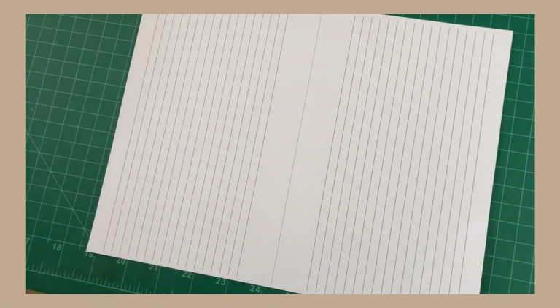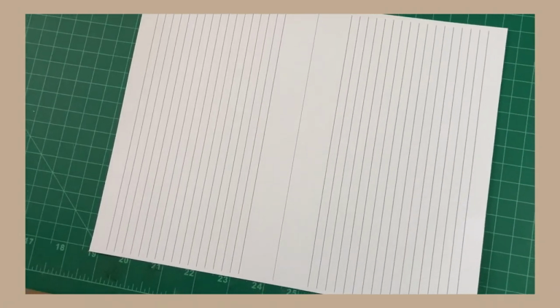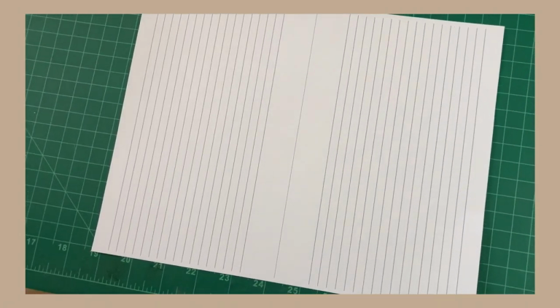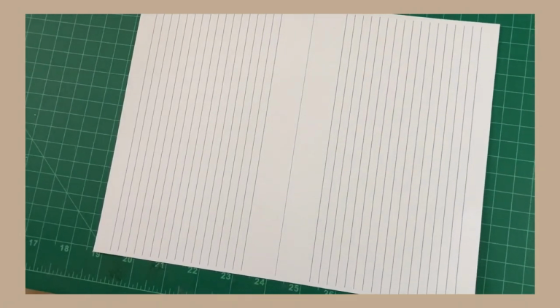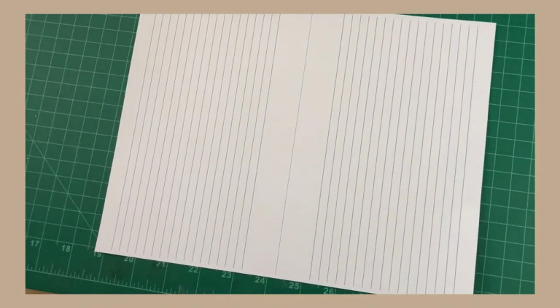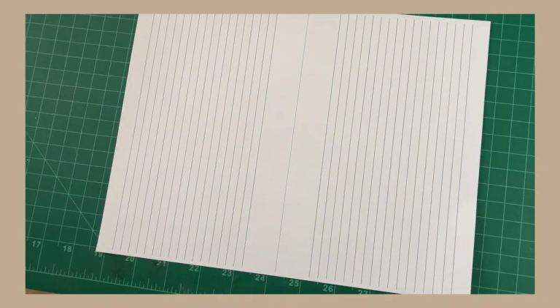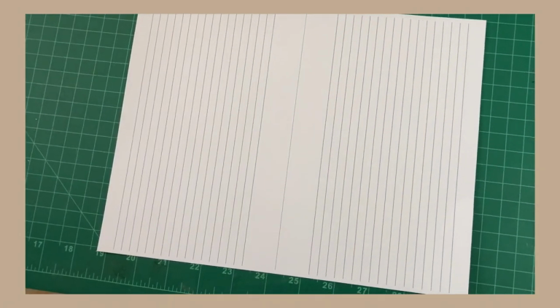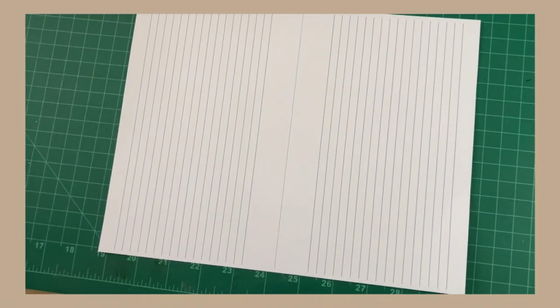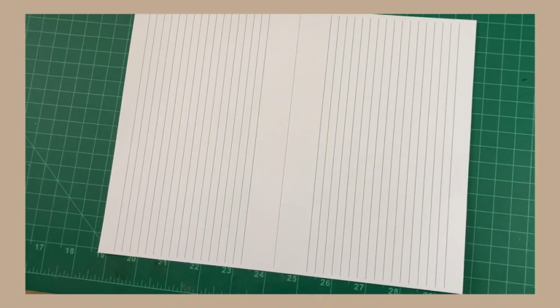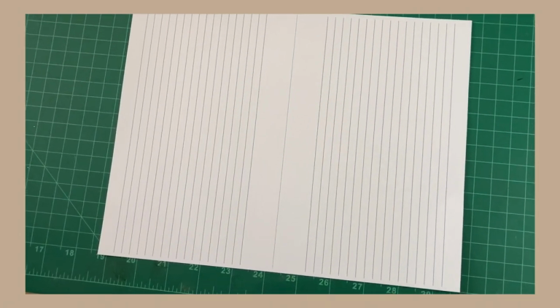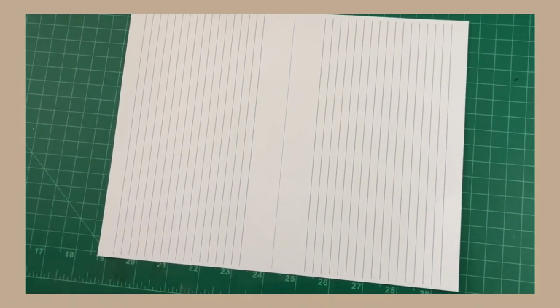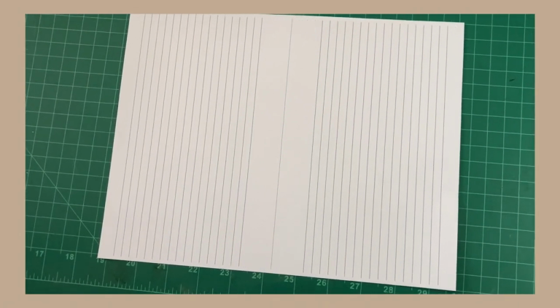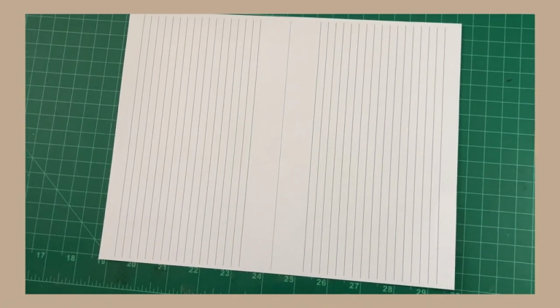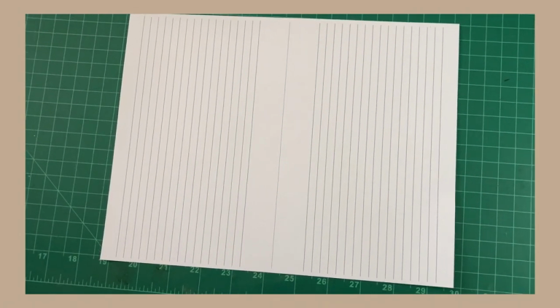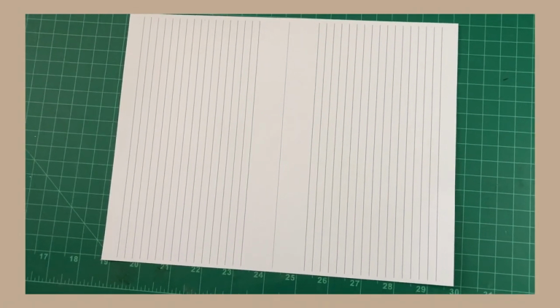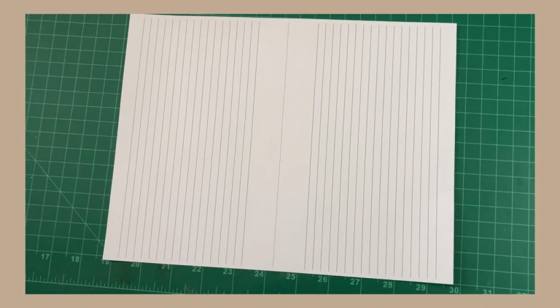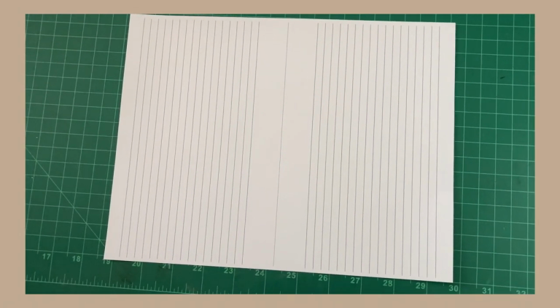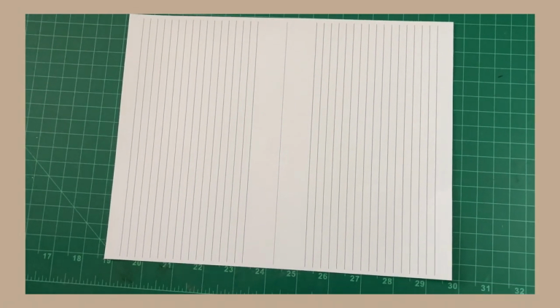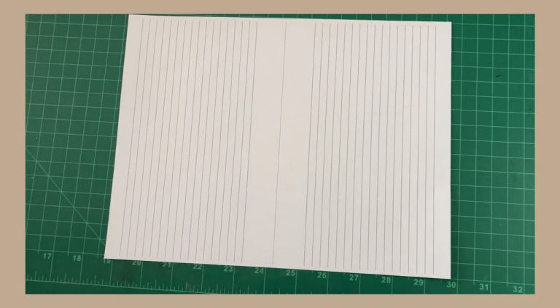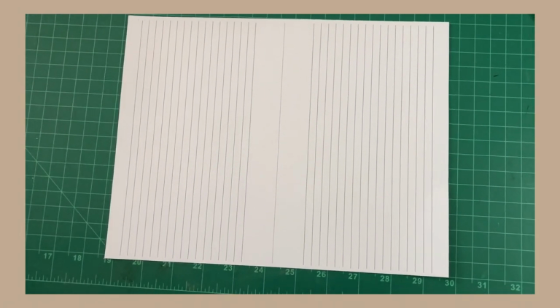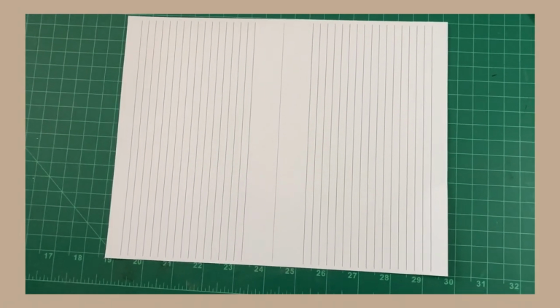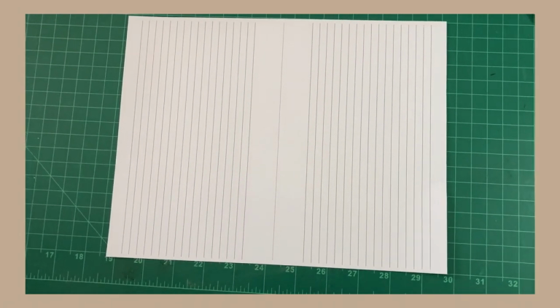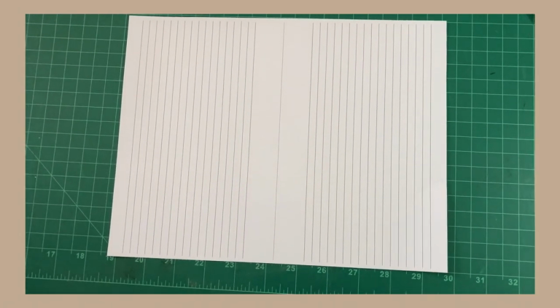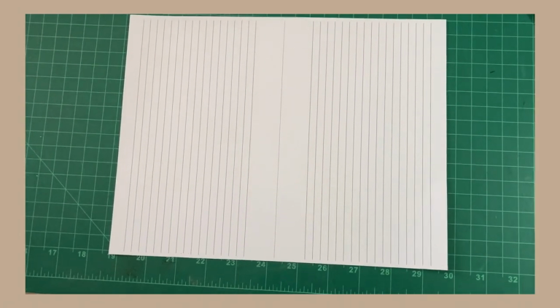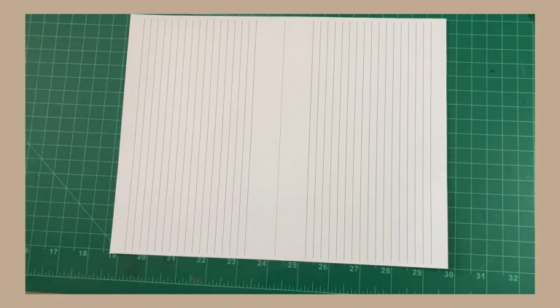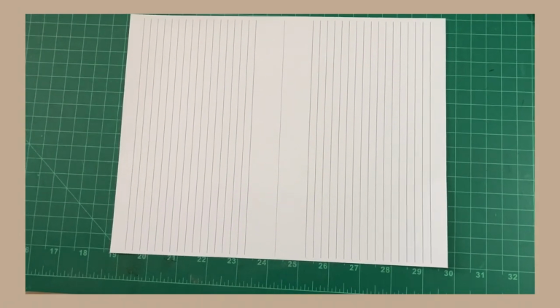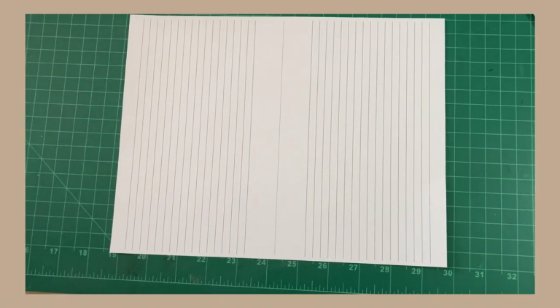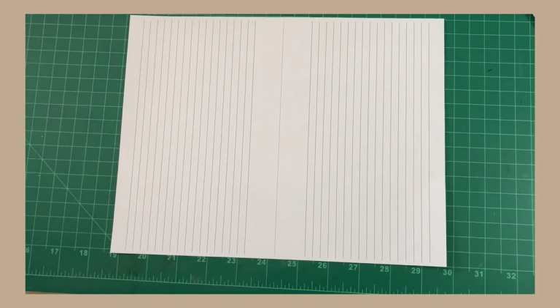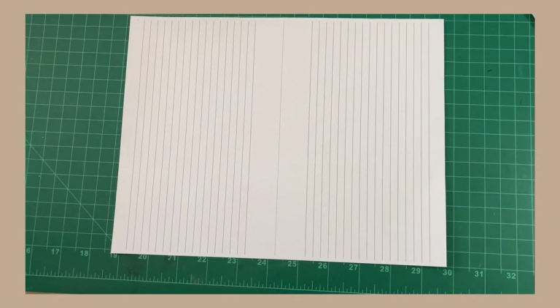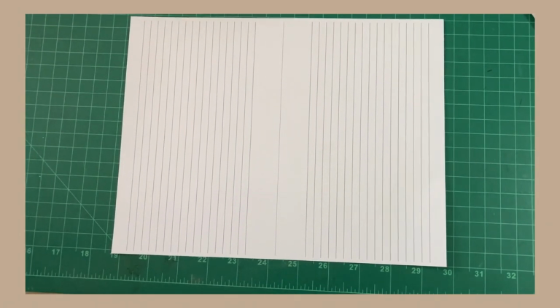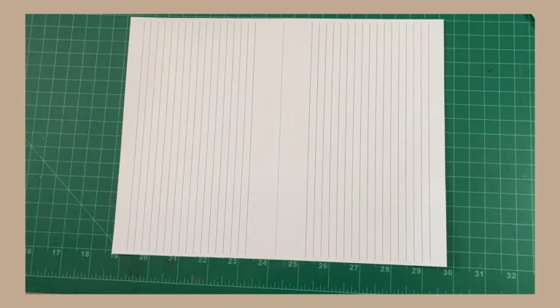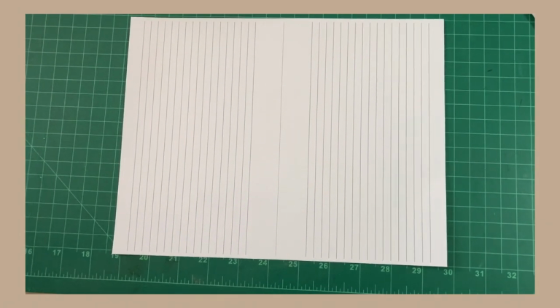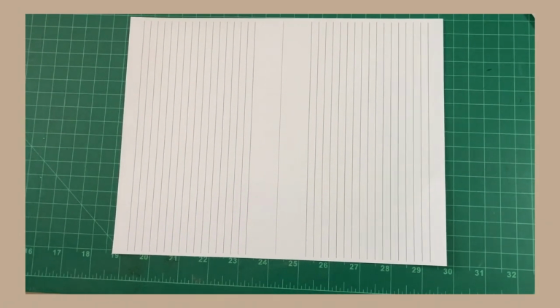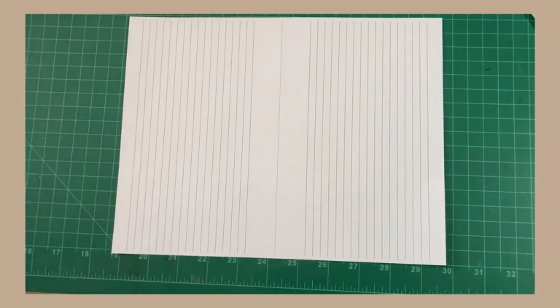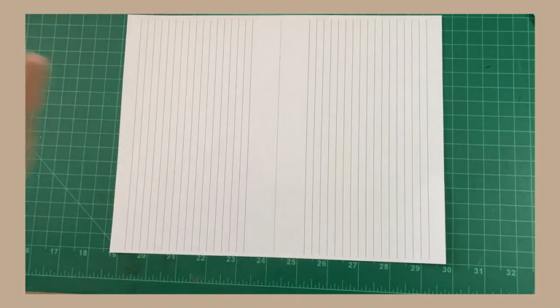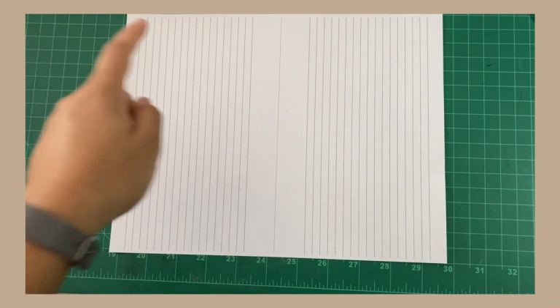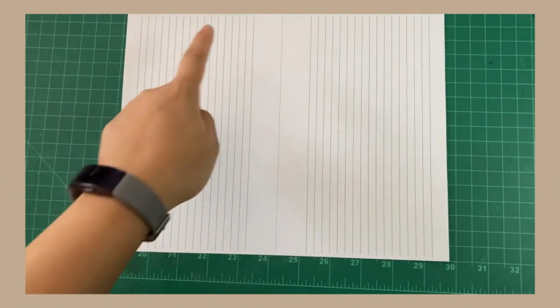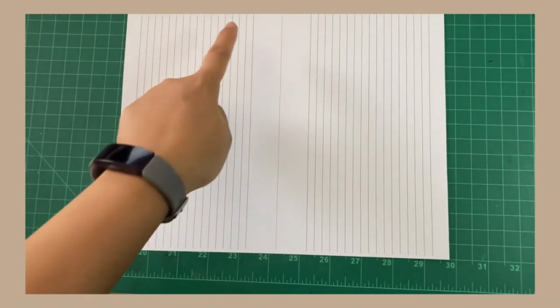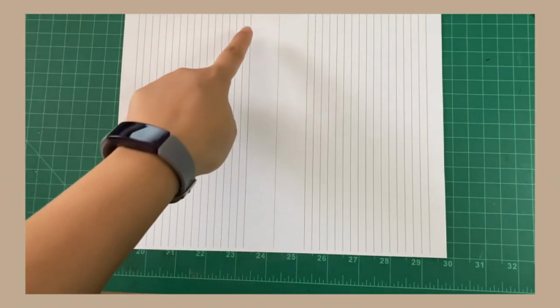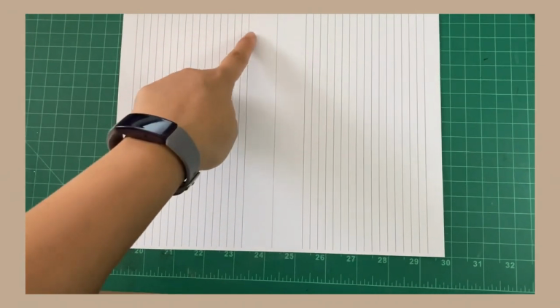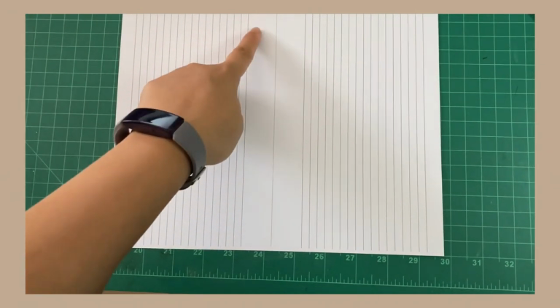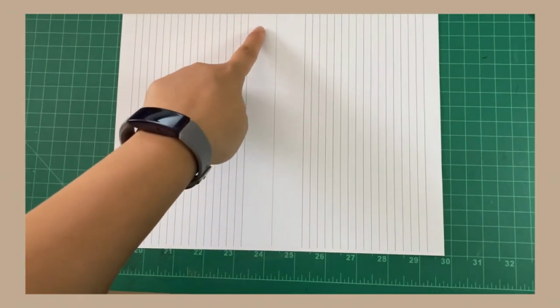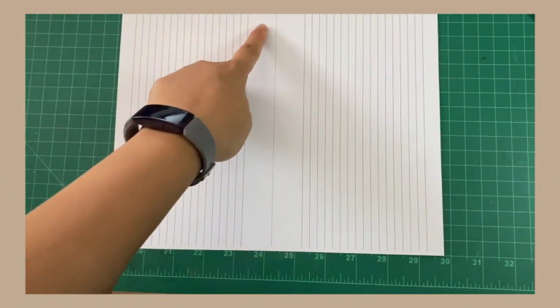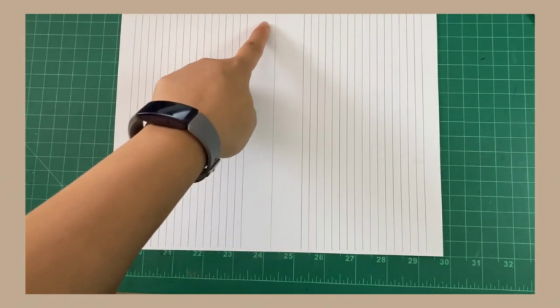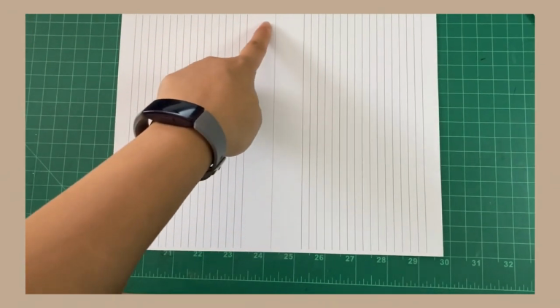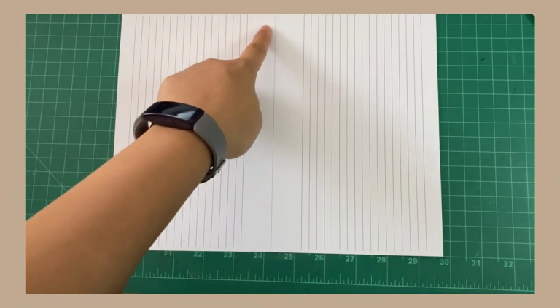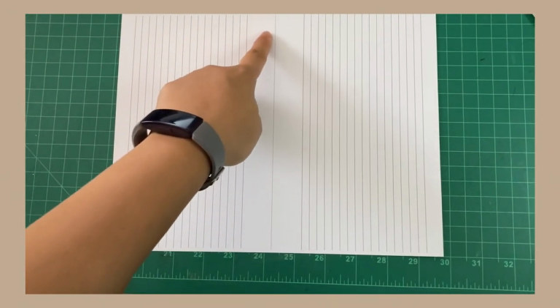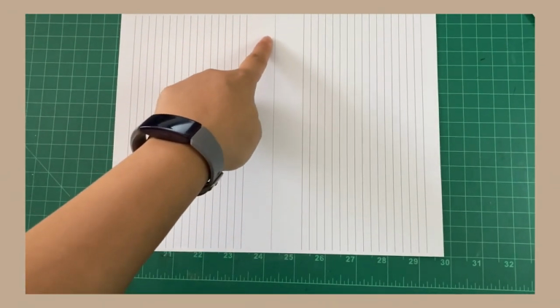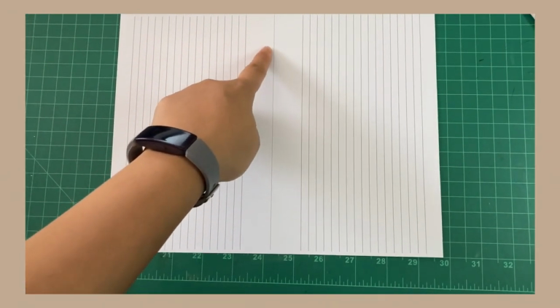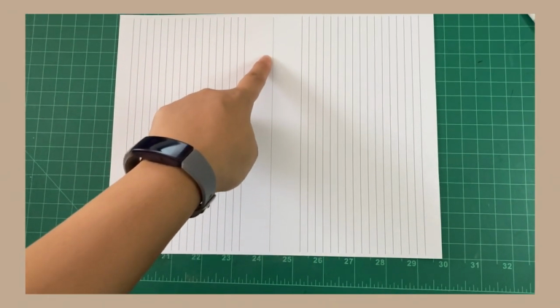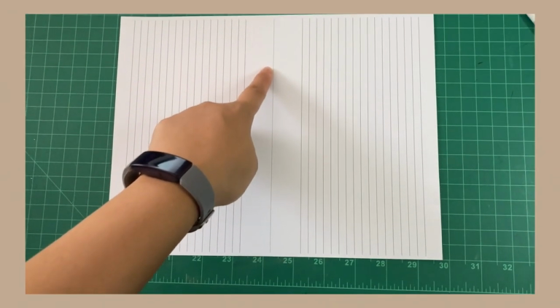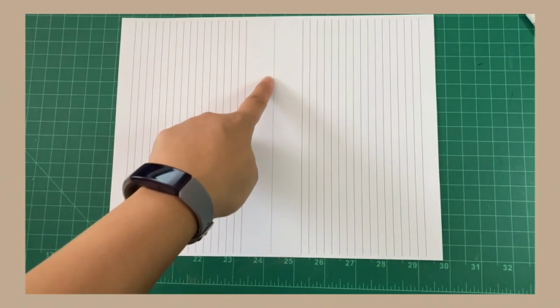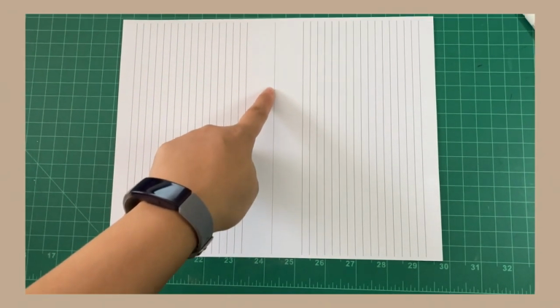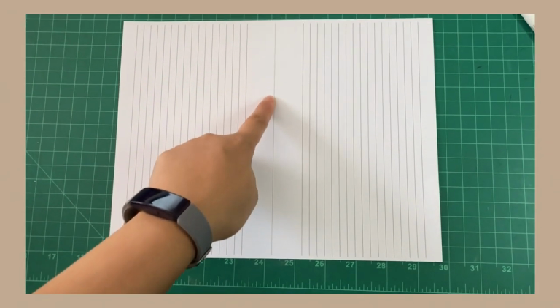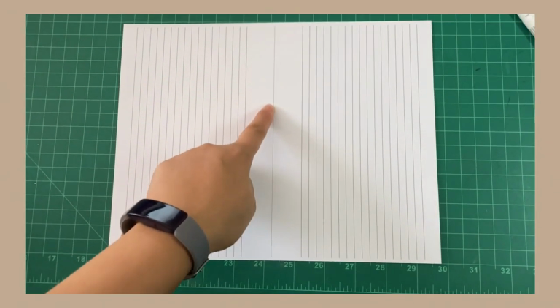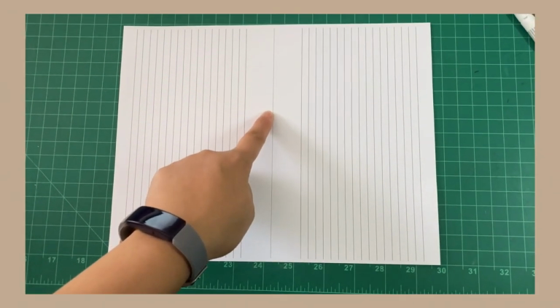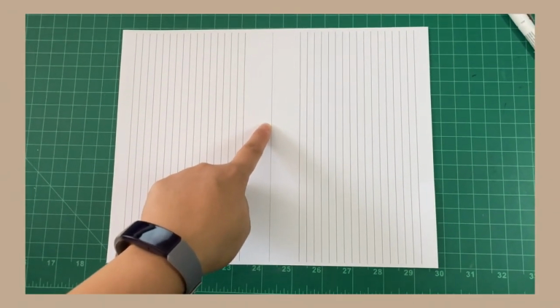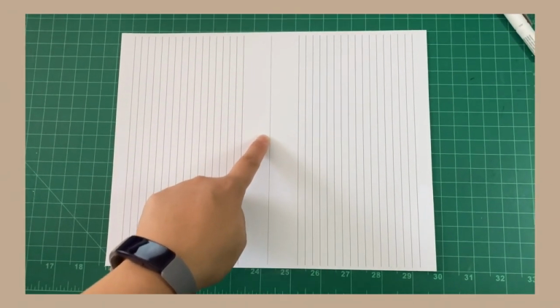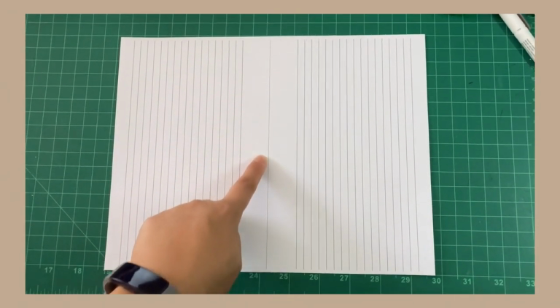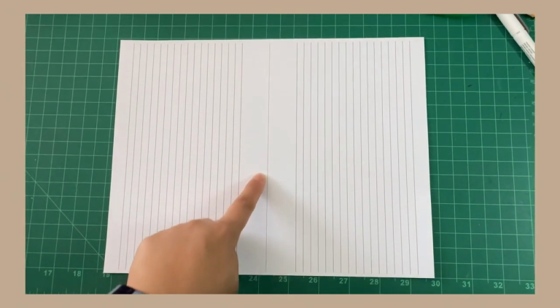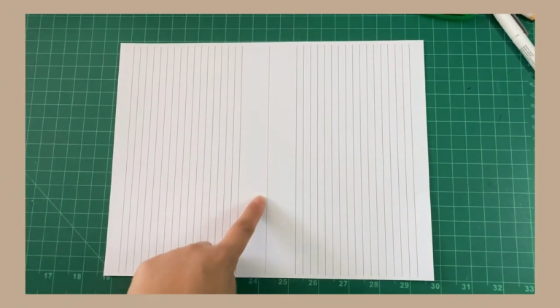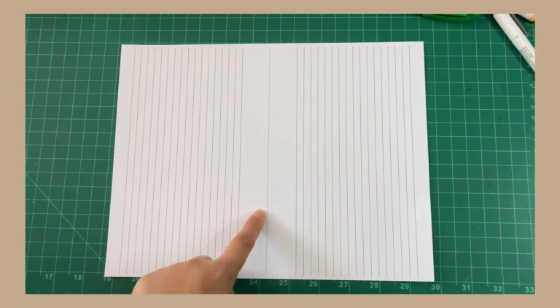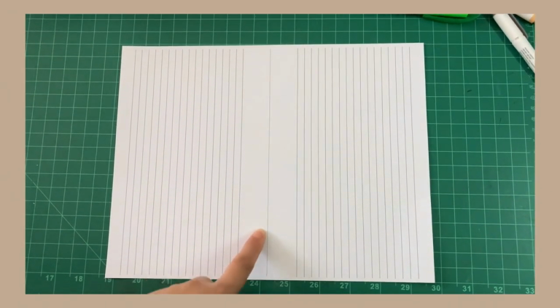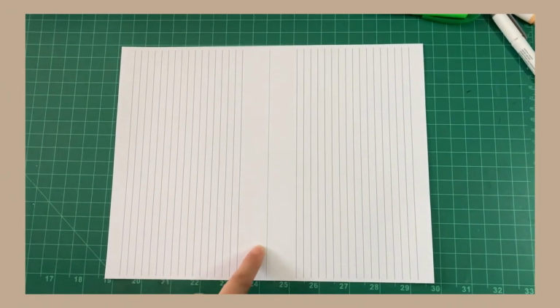So we're working with 8 by 11, front and back, and then we're going to trim in the middle right here.